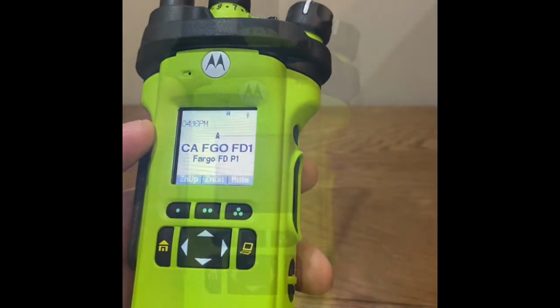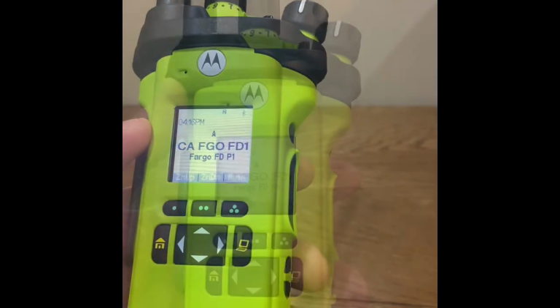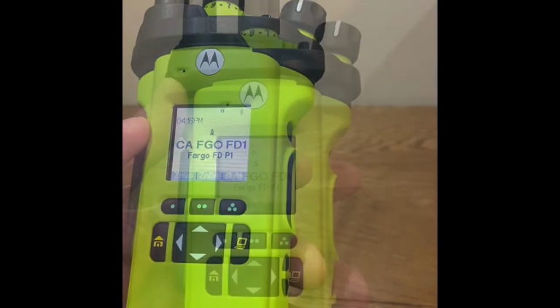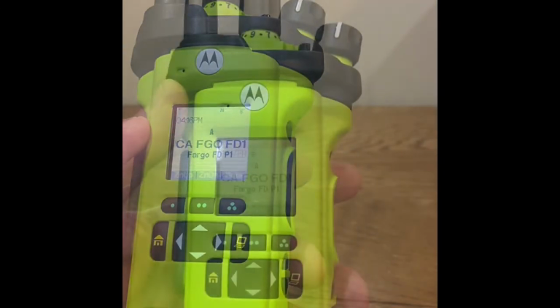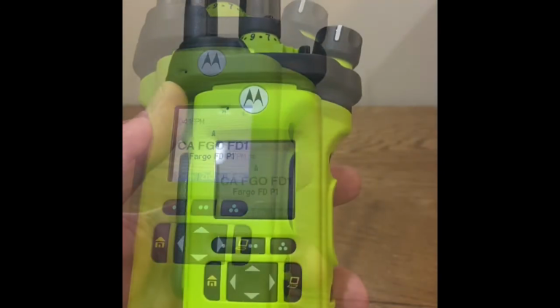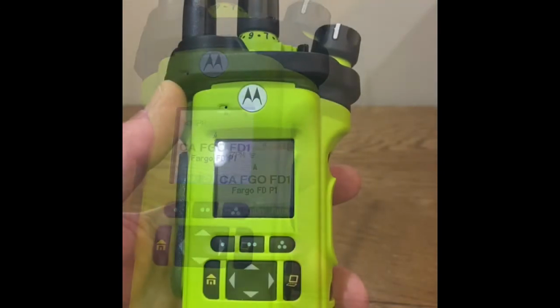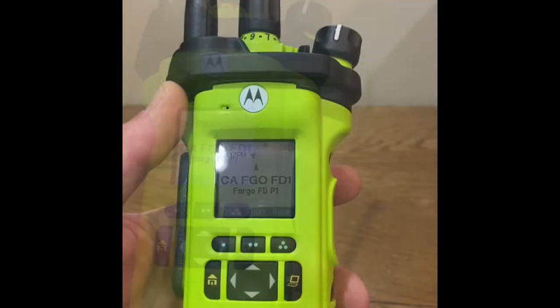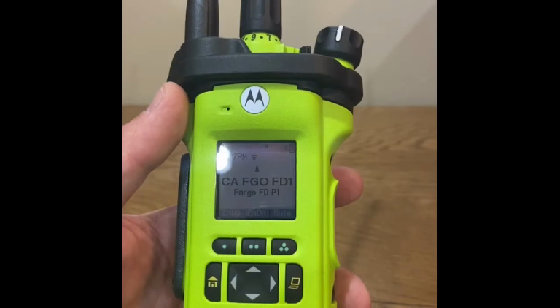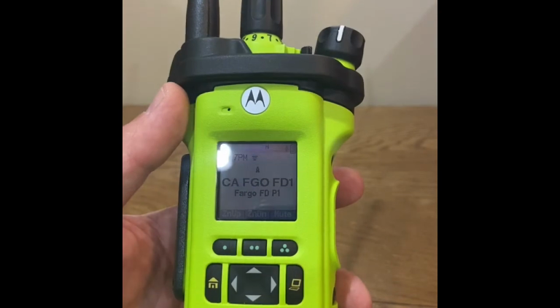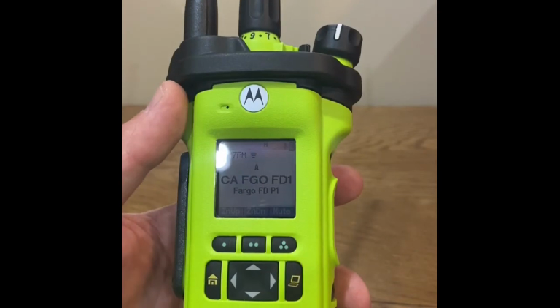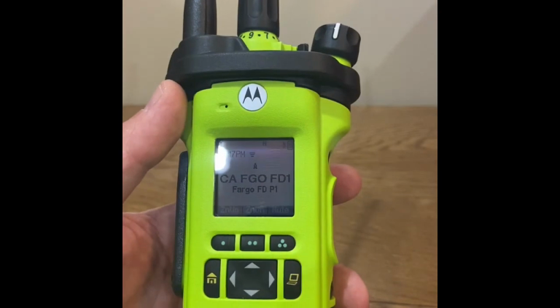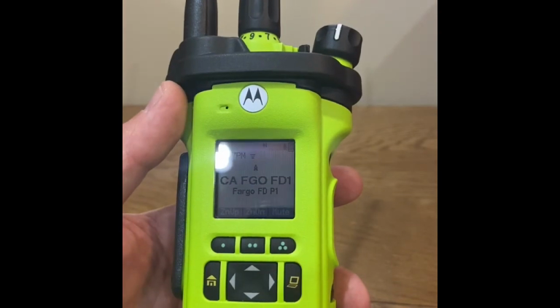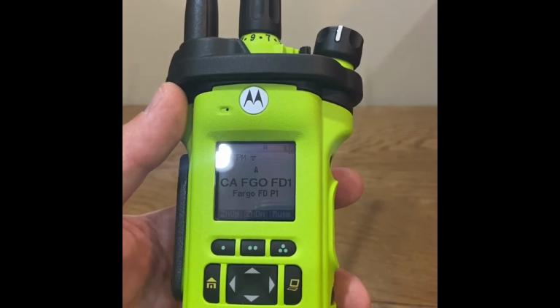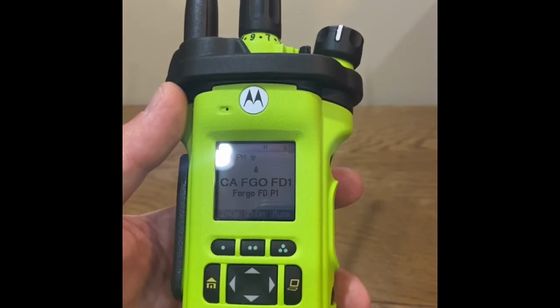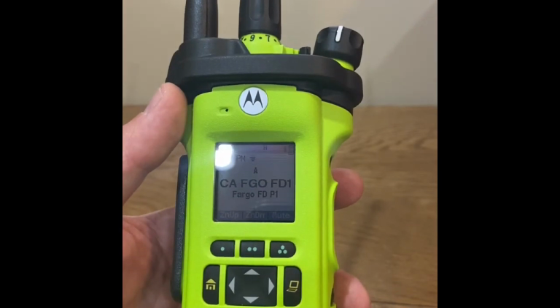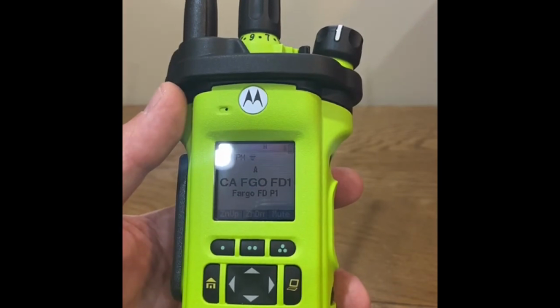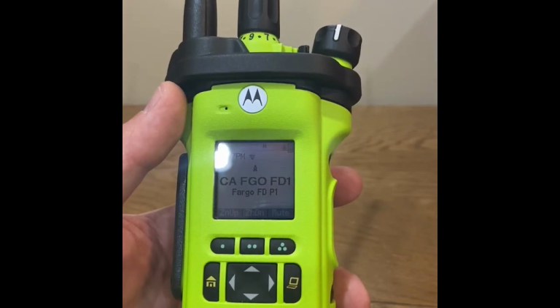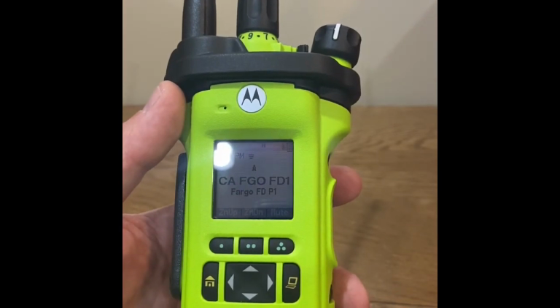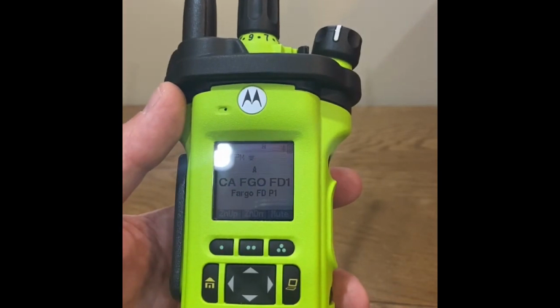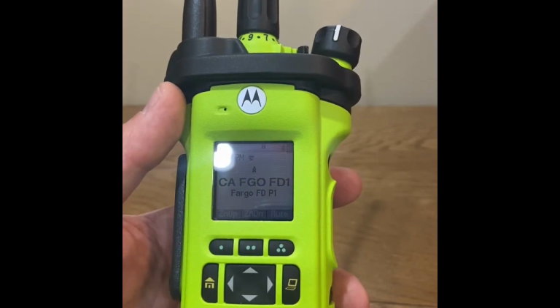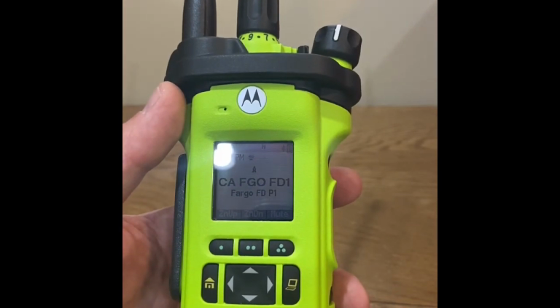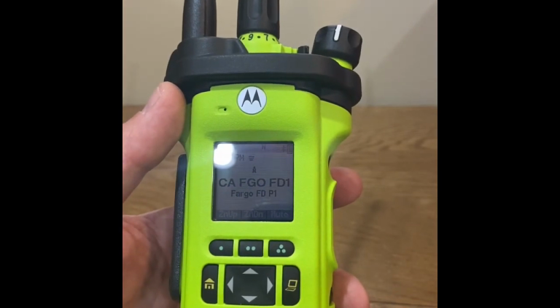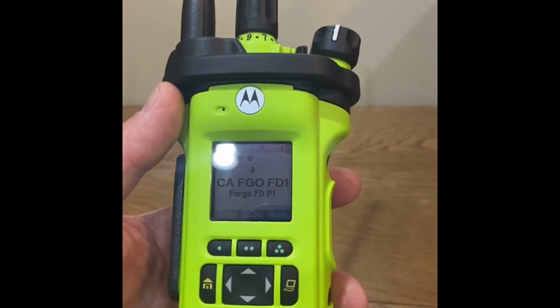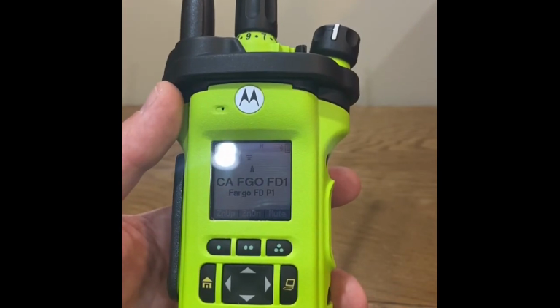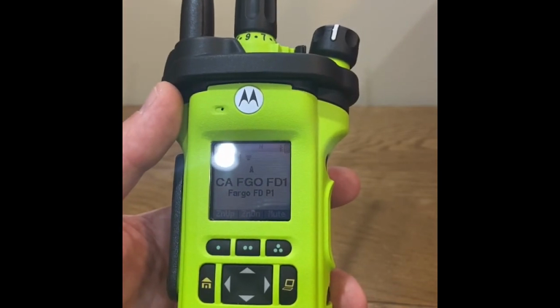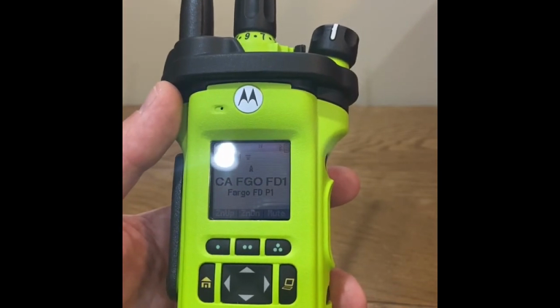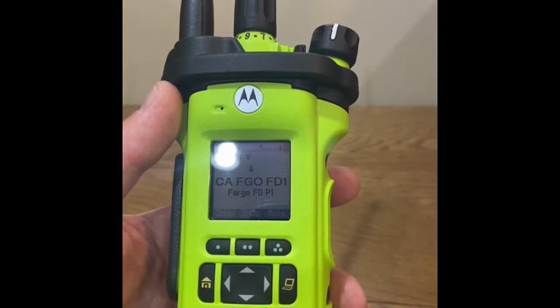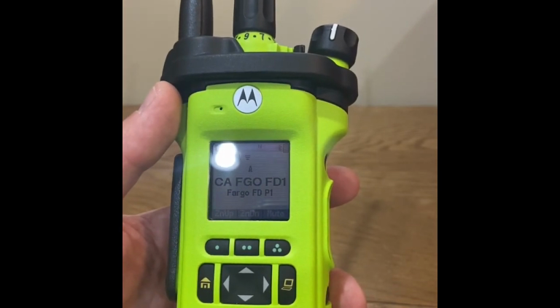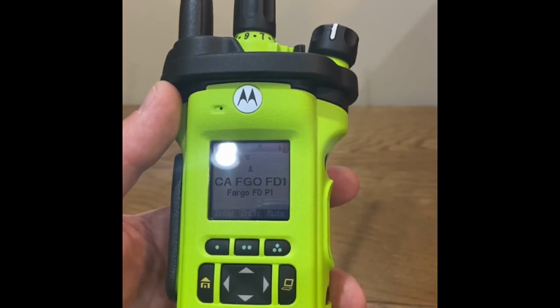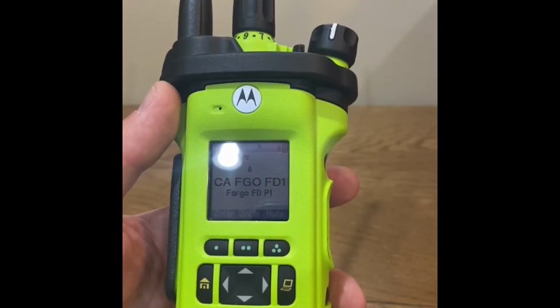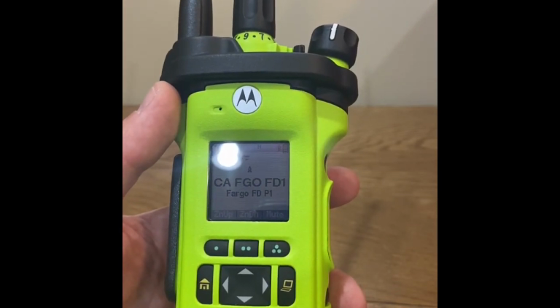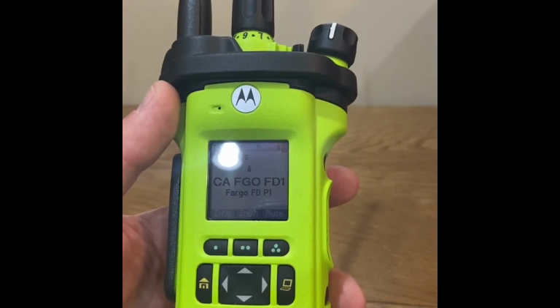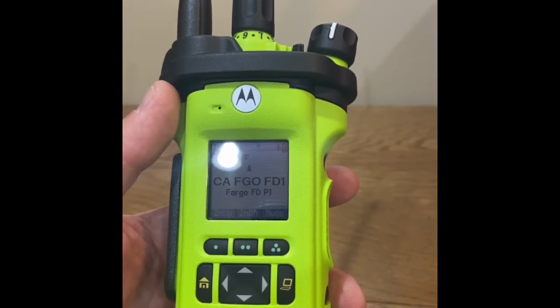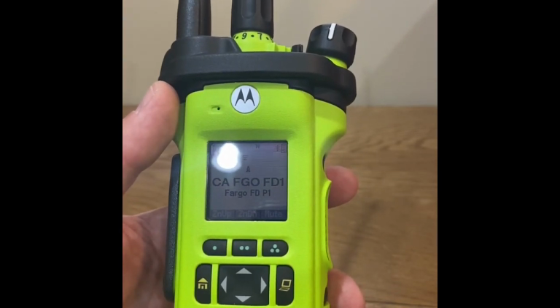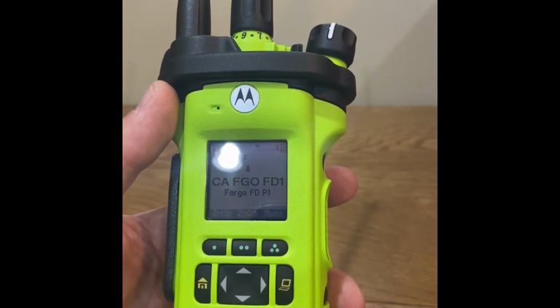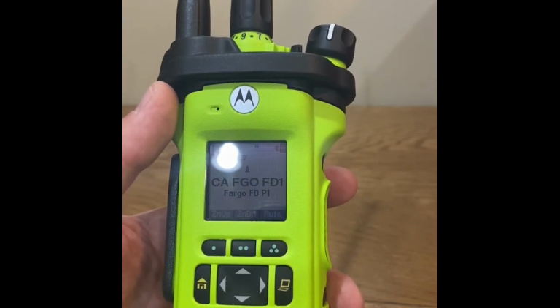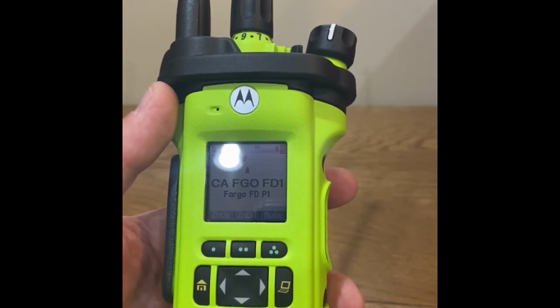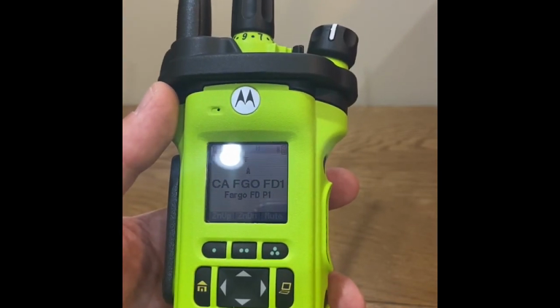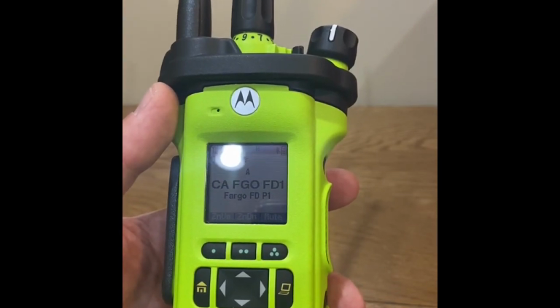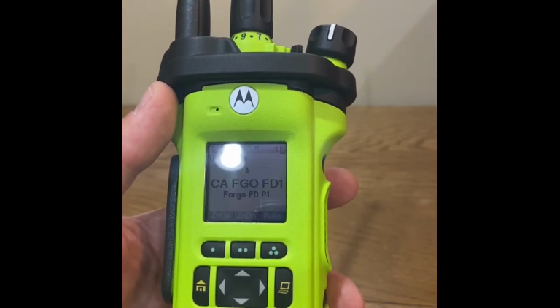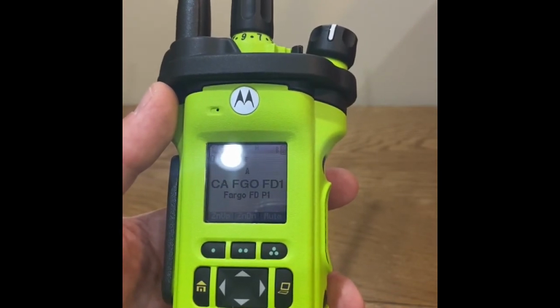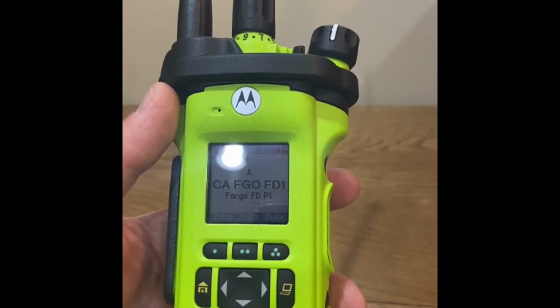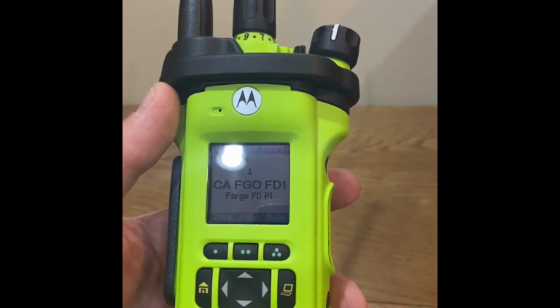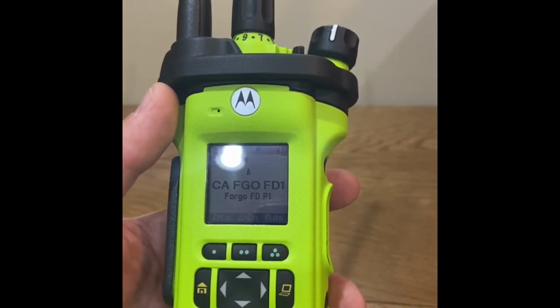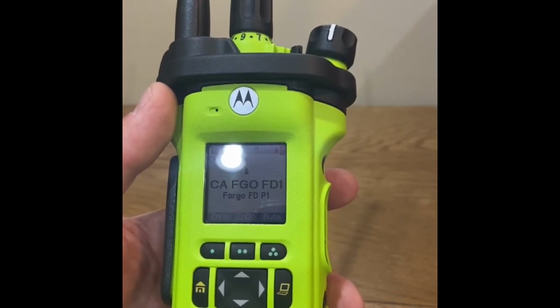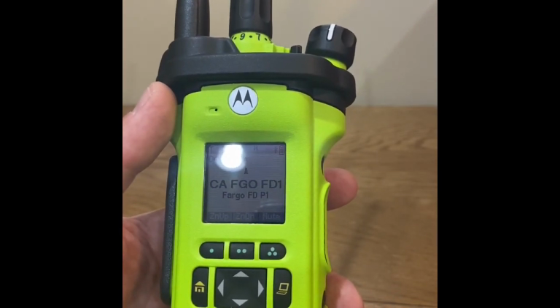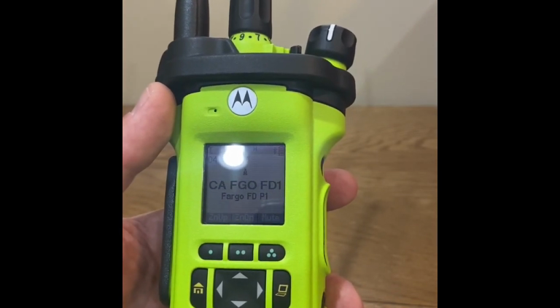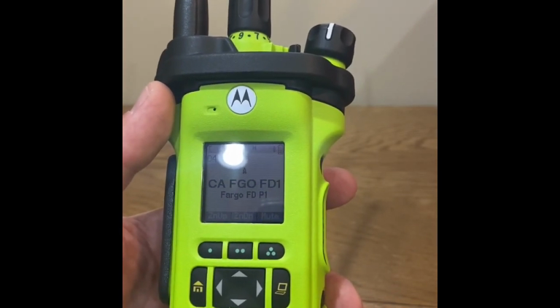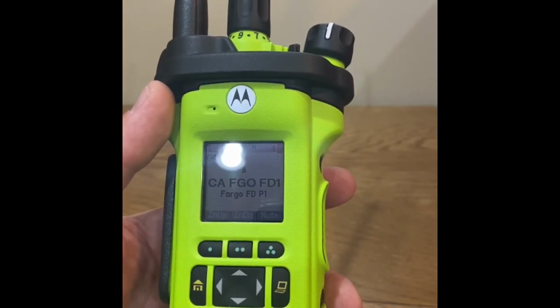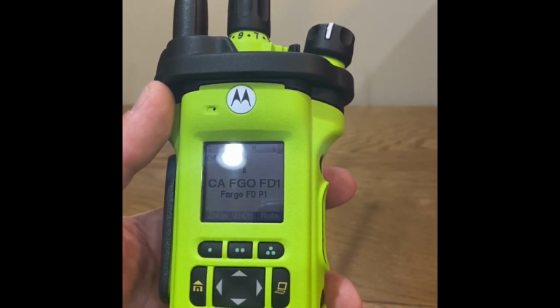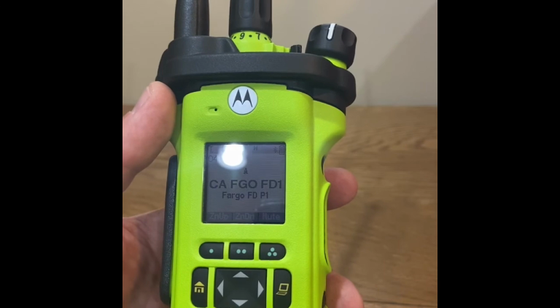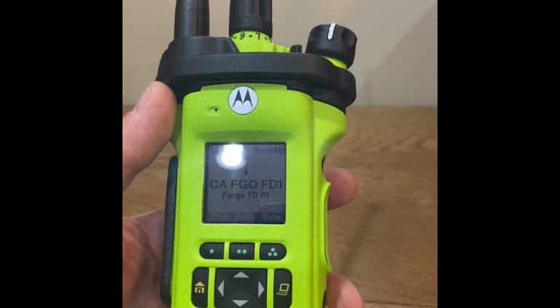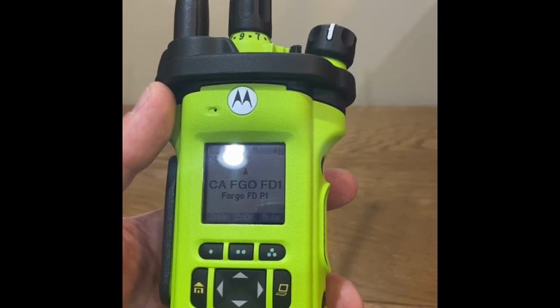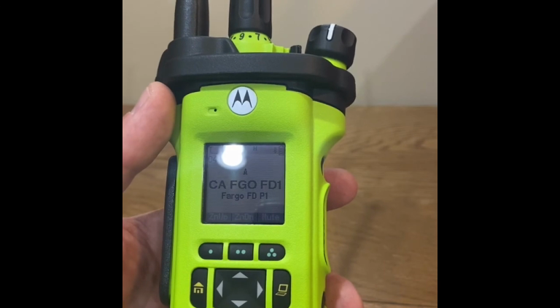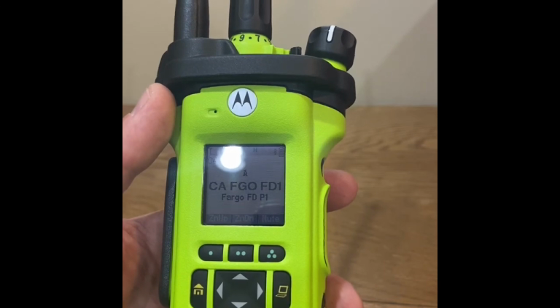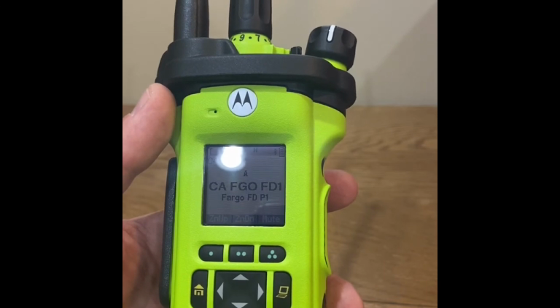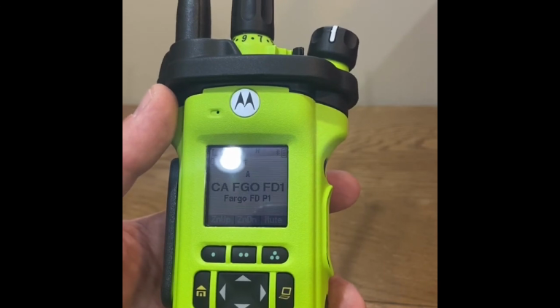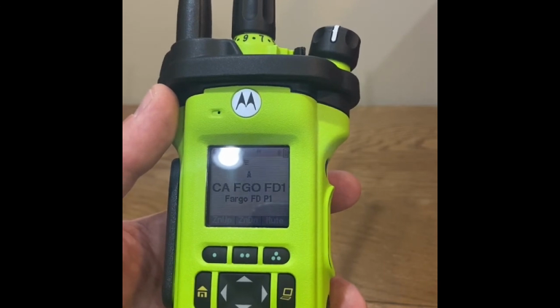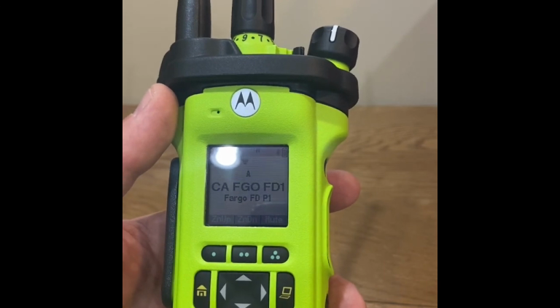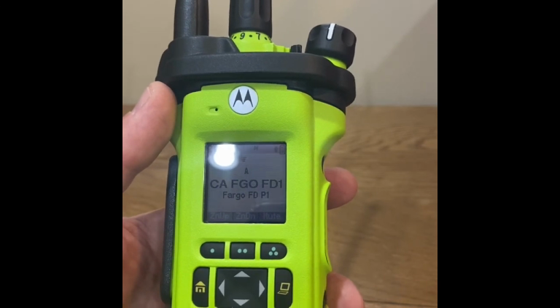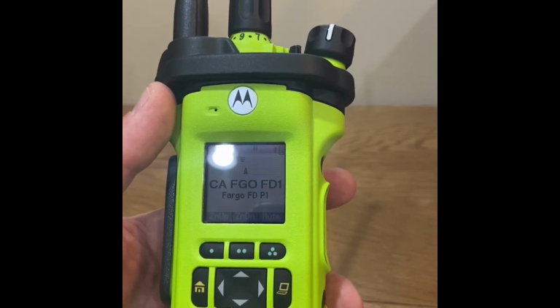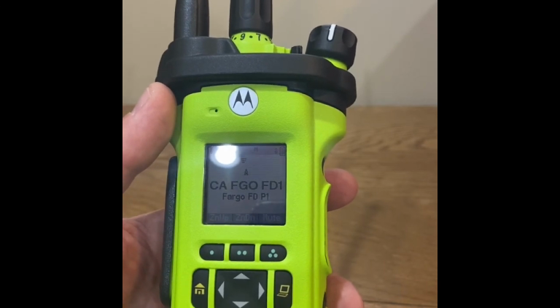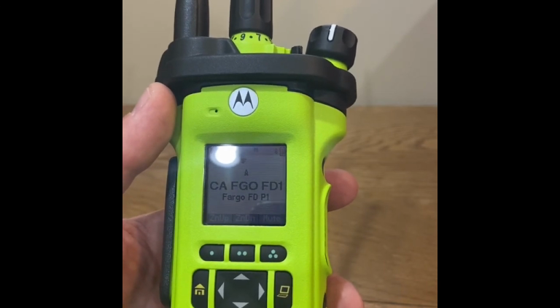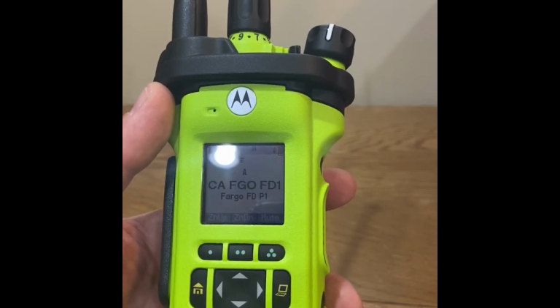This concludes the video describing user operation when programming via Wi-Fi for Motorola APX.